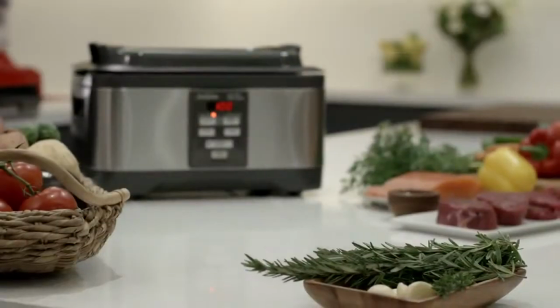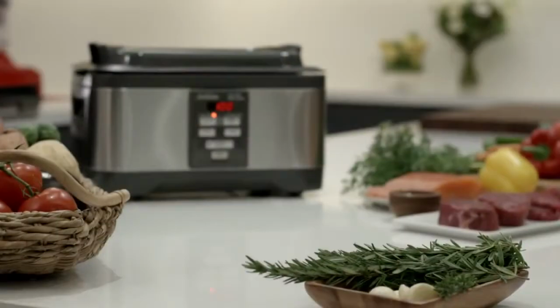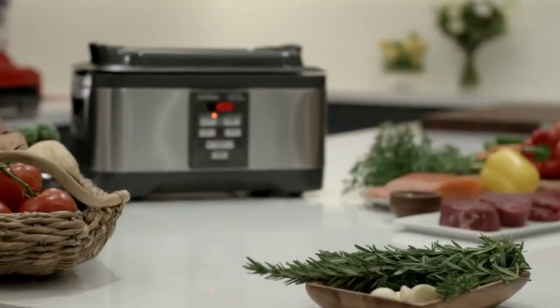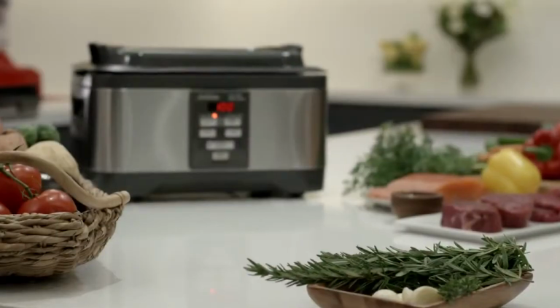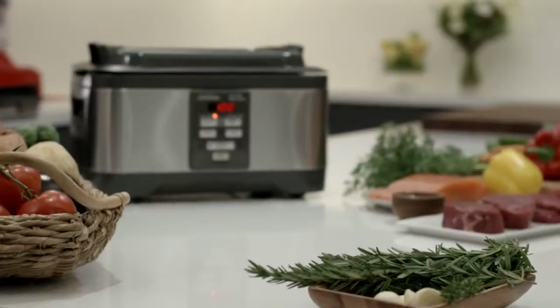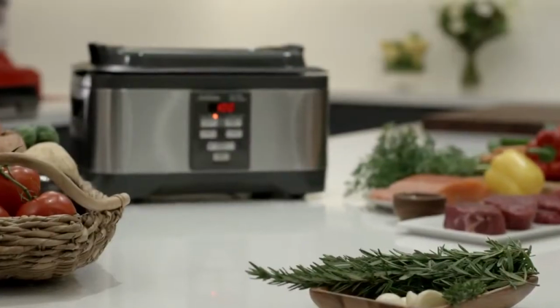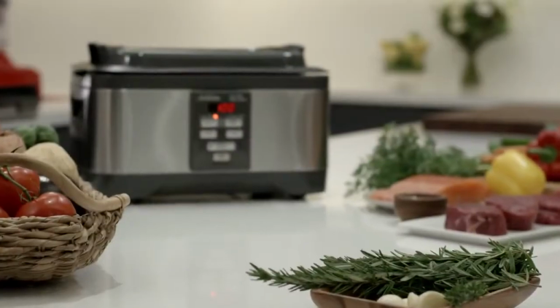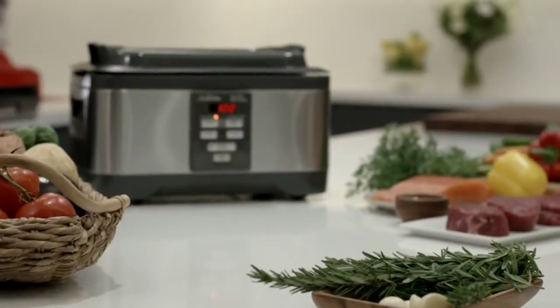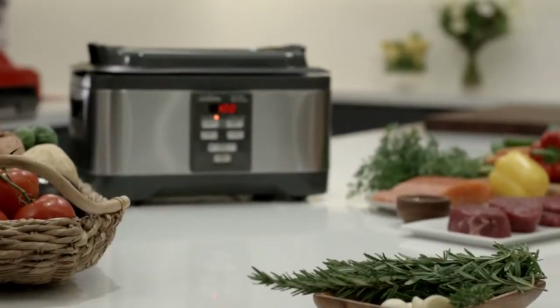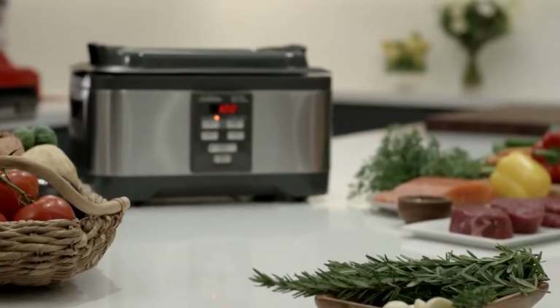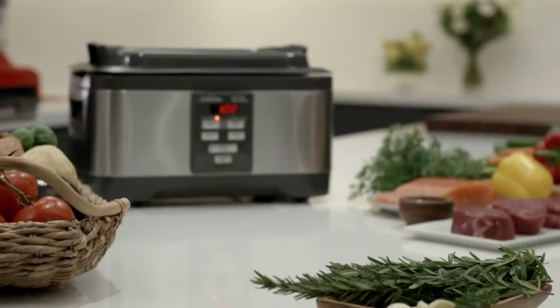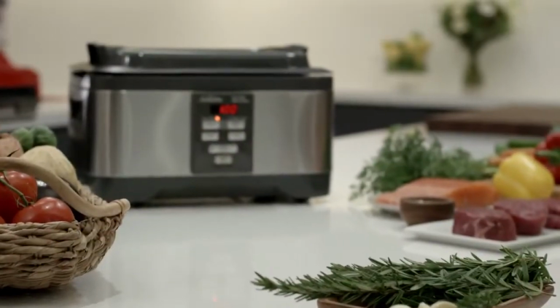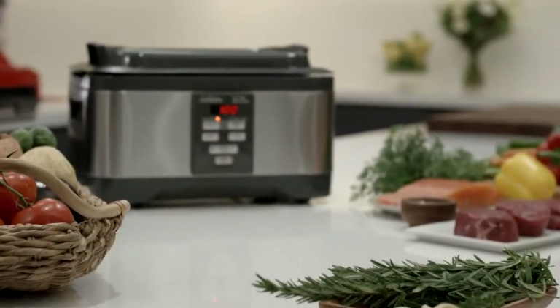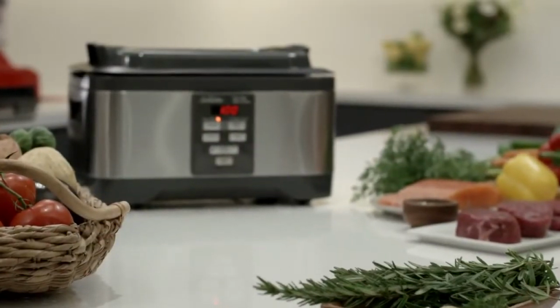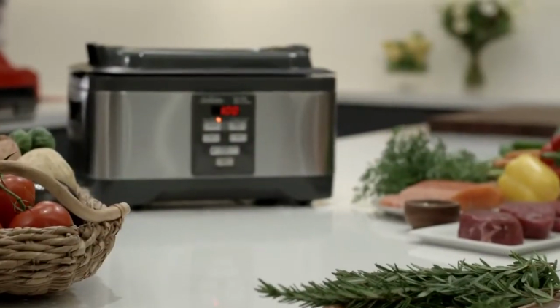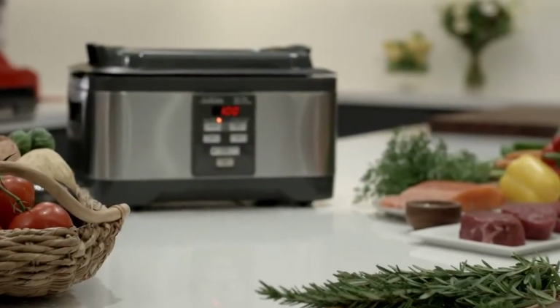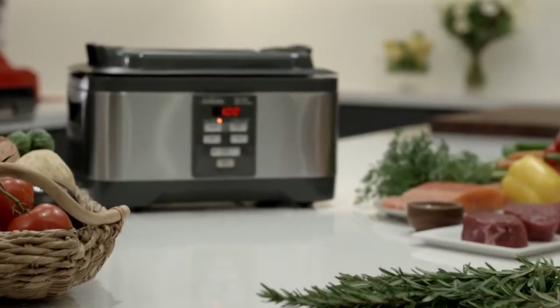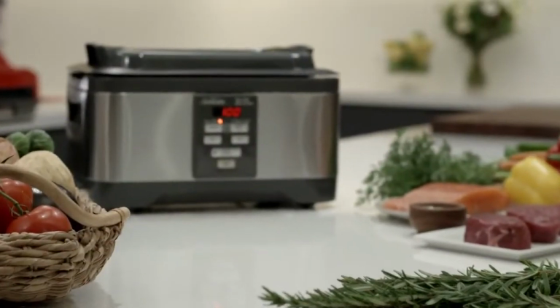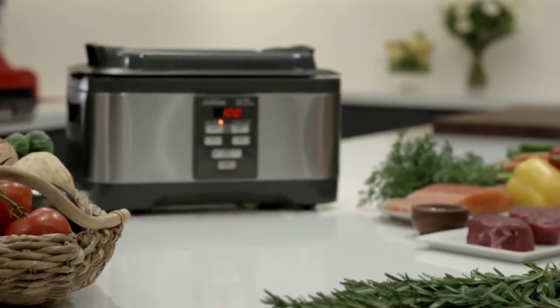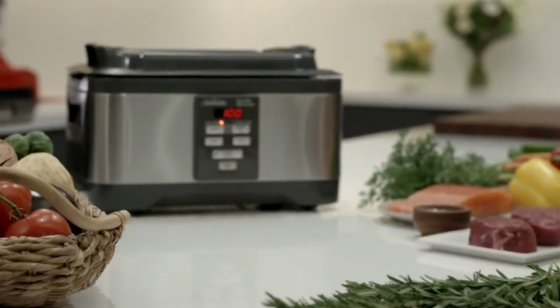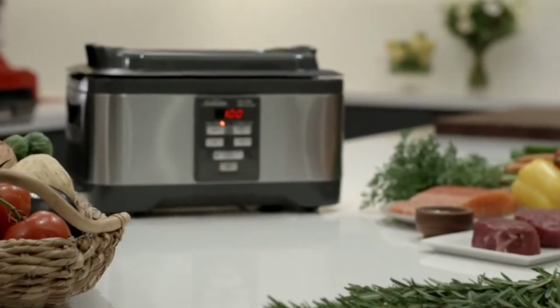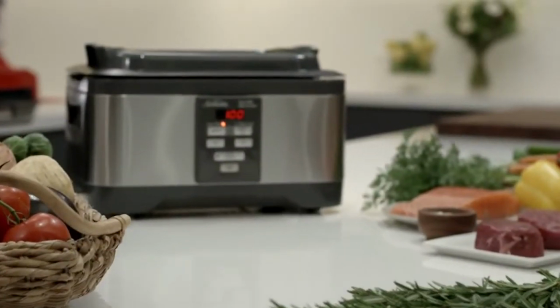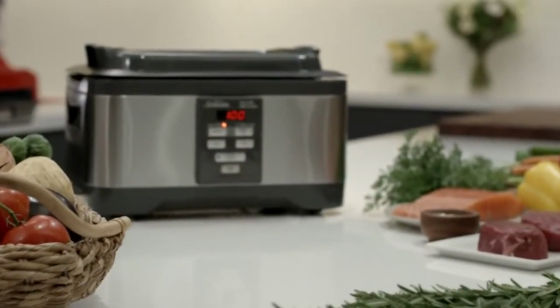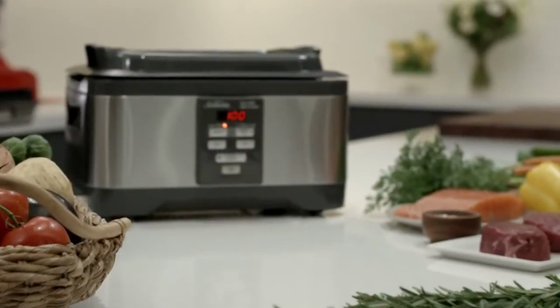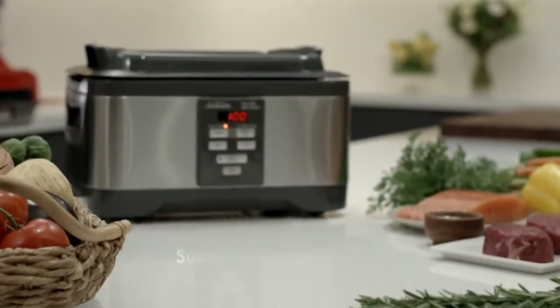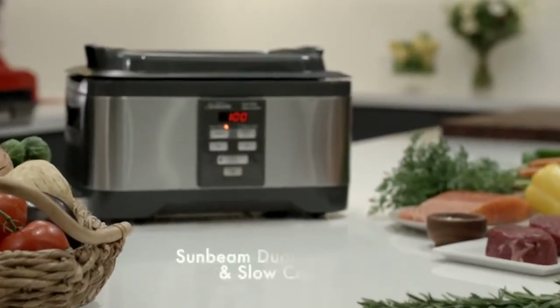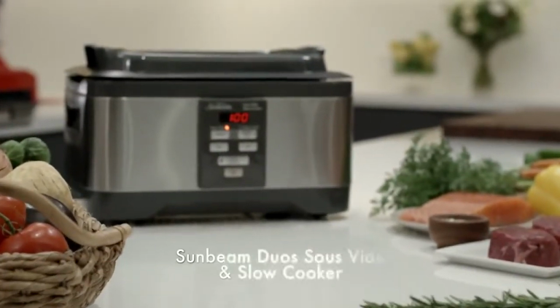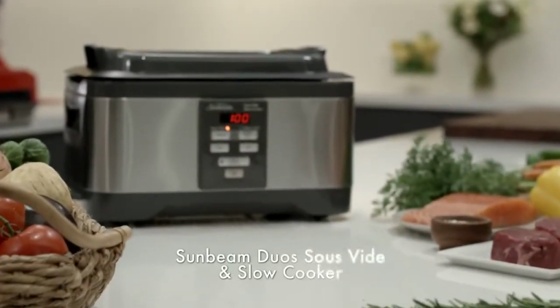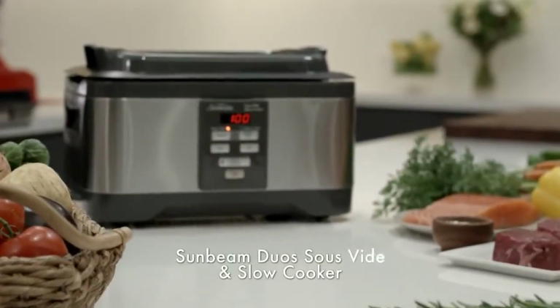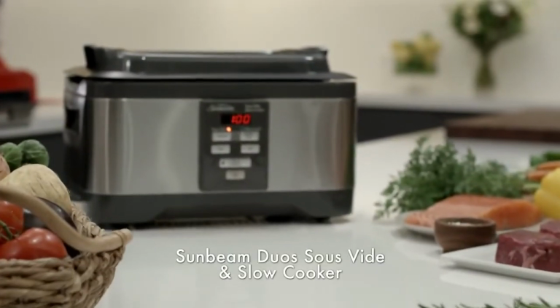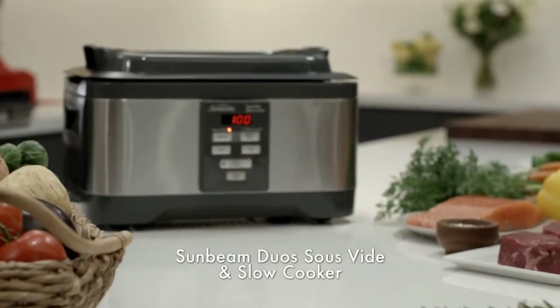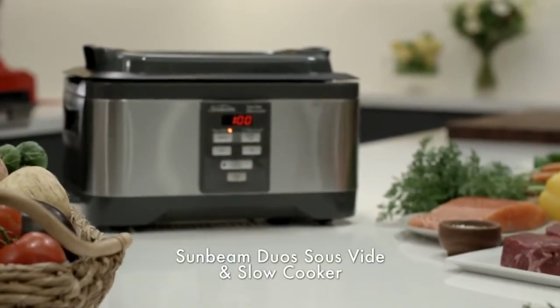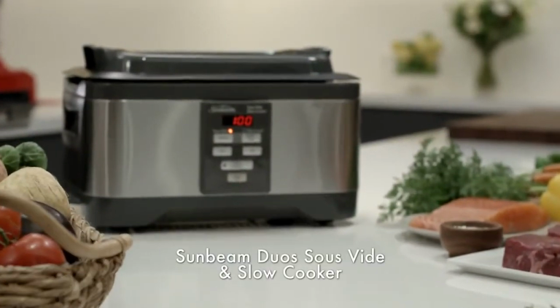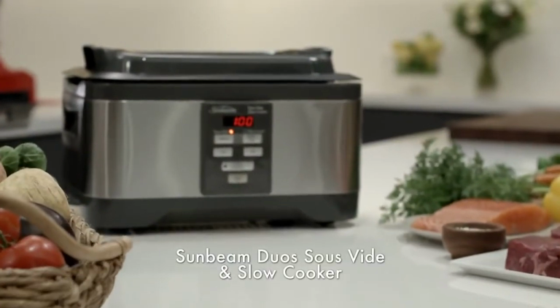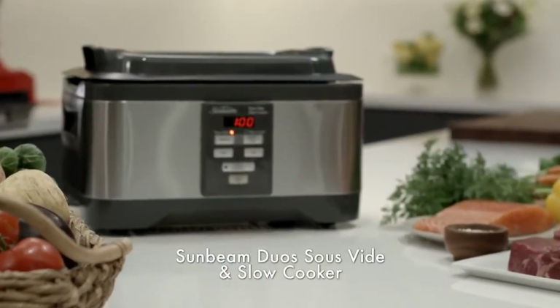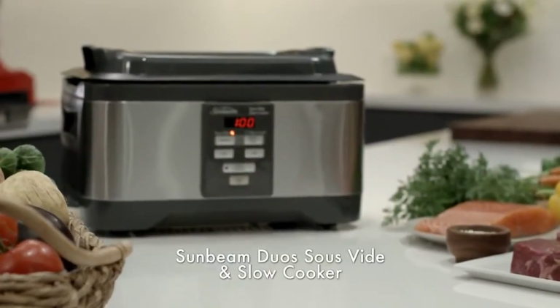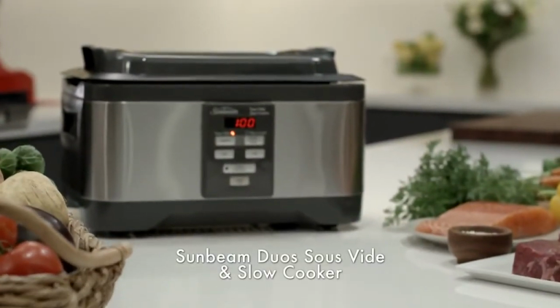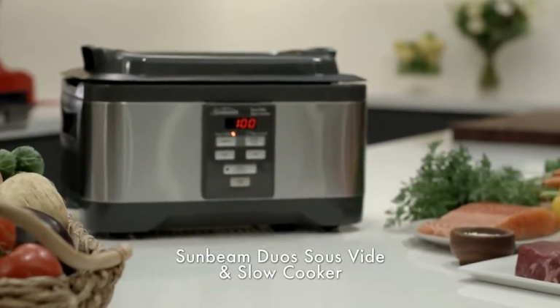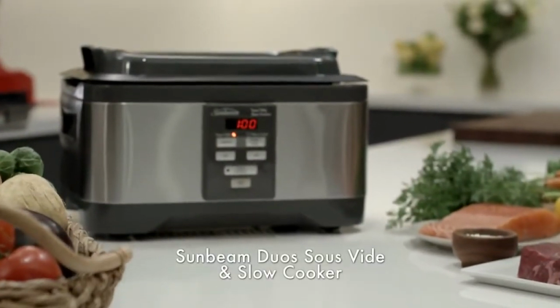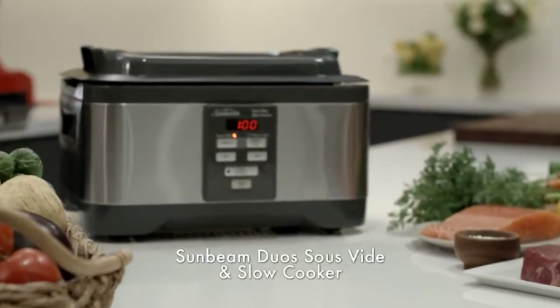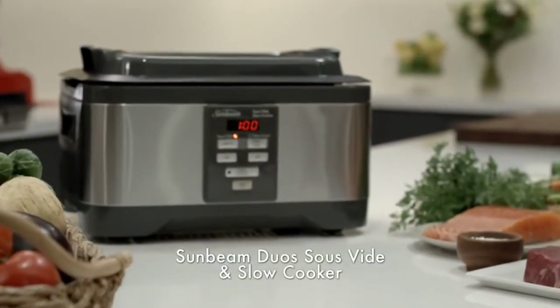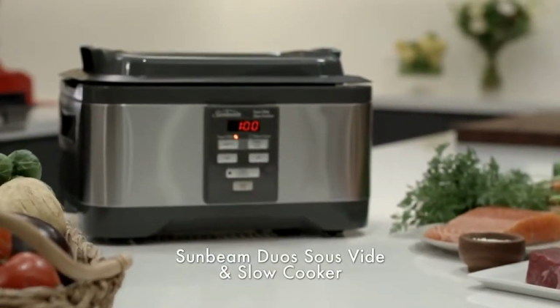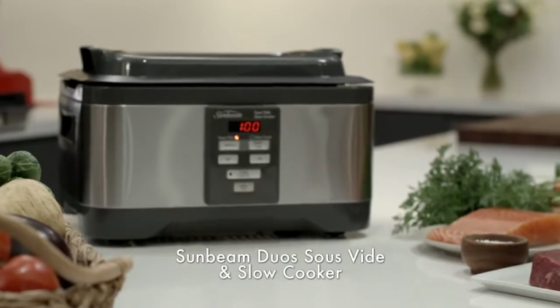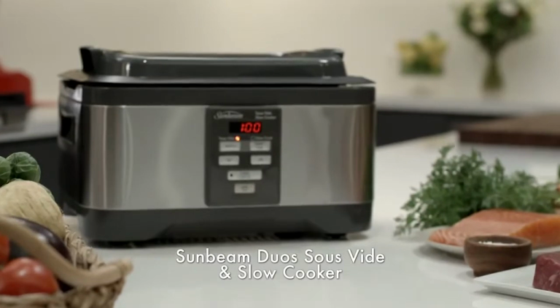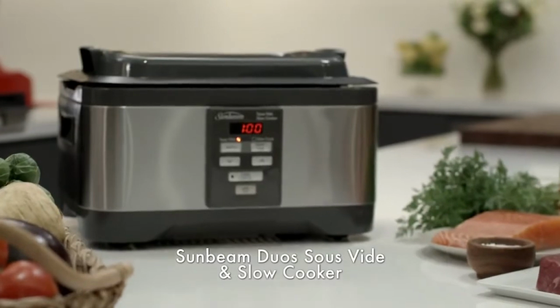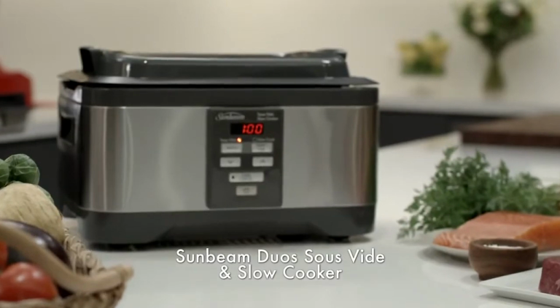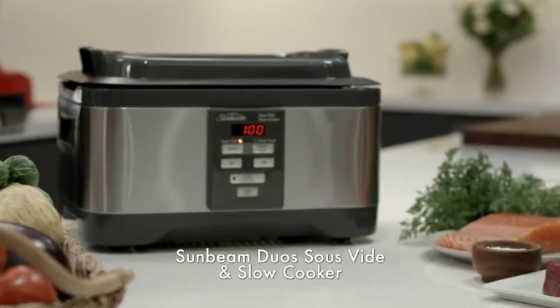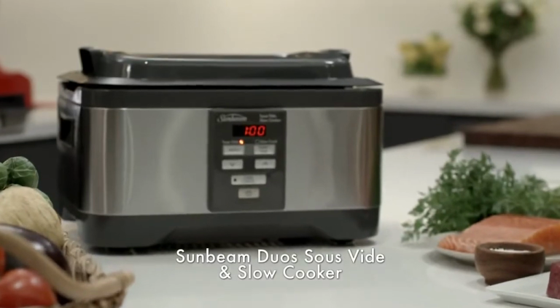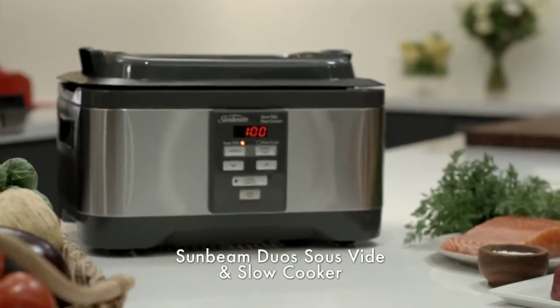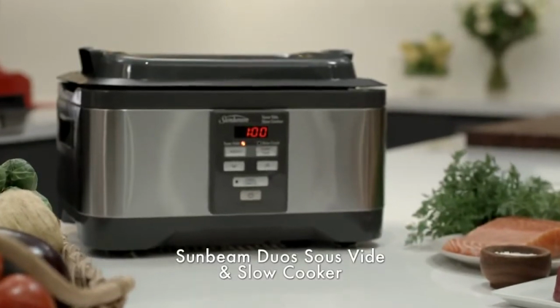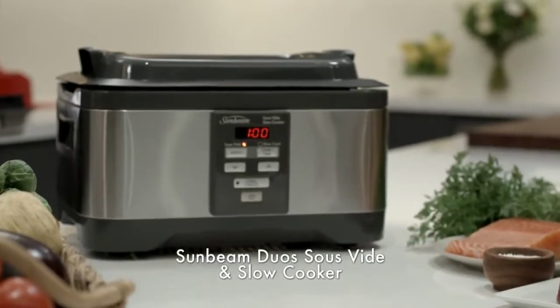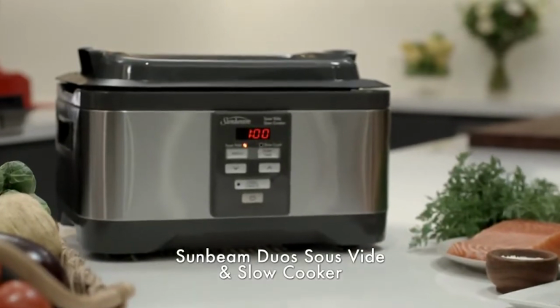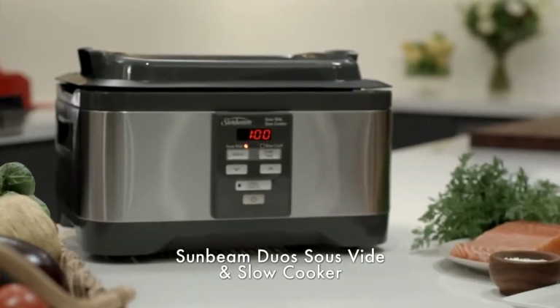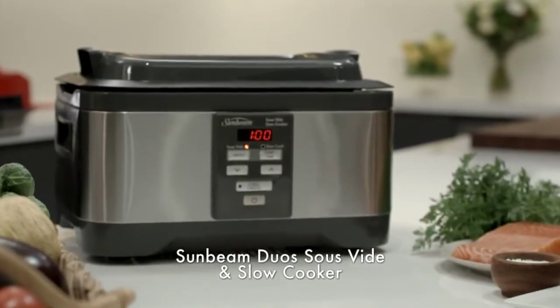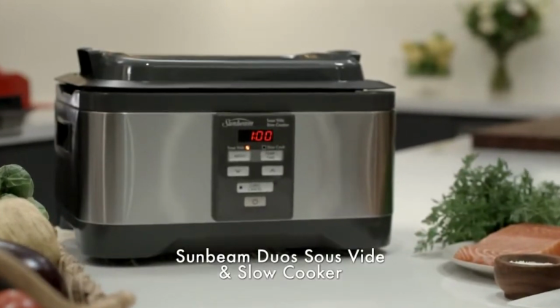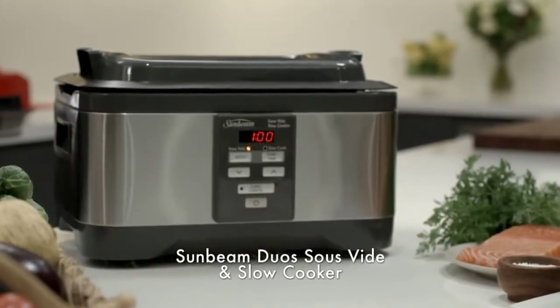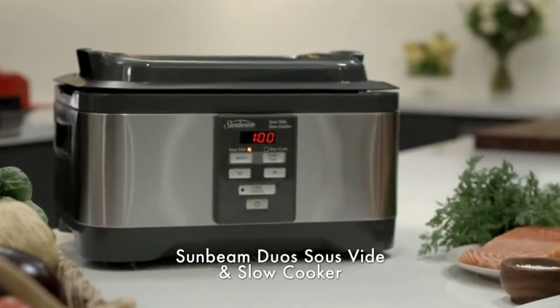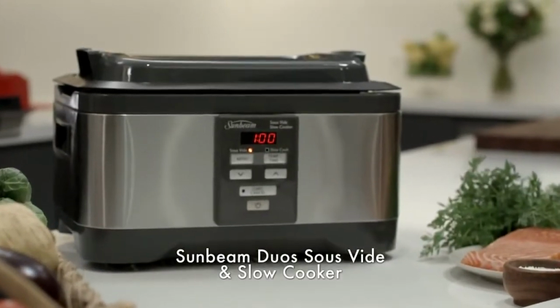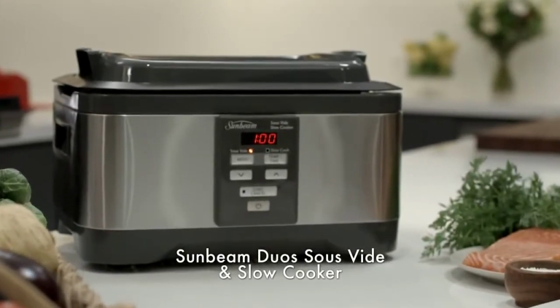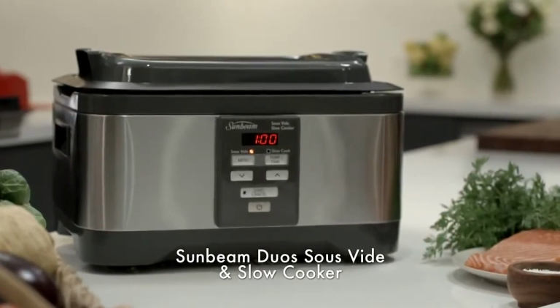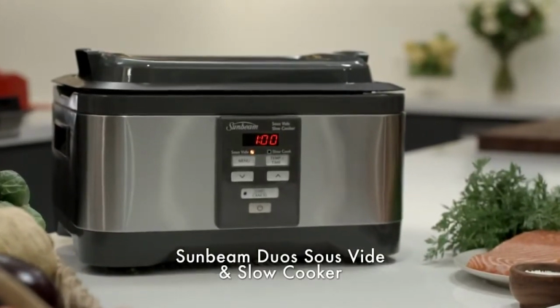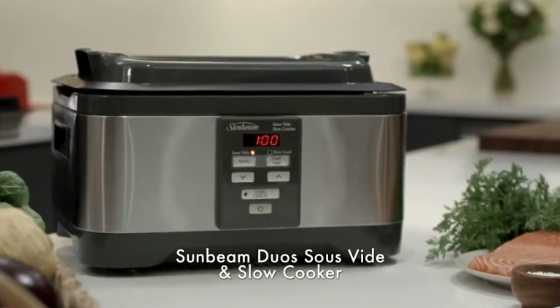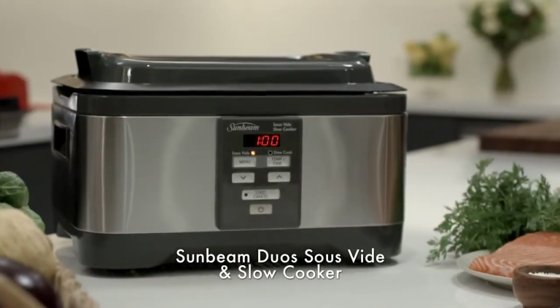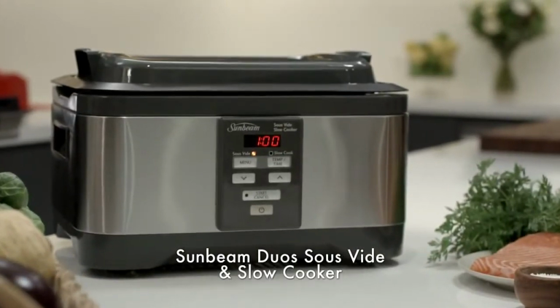The new Sunbeam Duas sous vide and slow cooker, another way Sunbeam is designed to help.